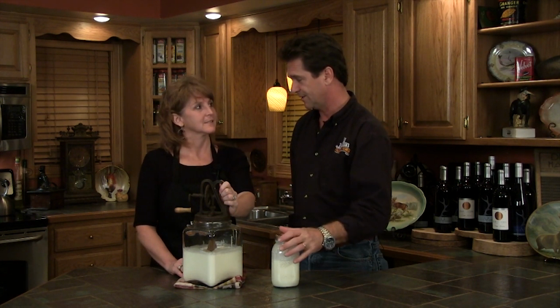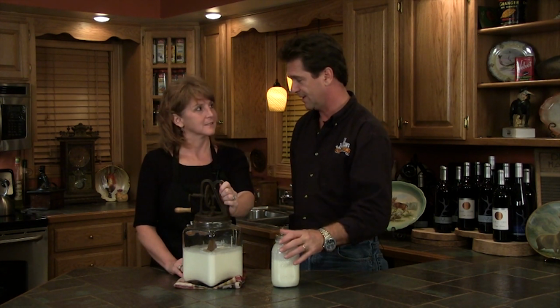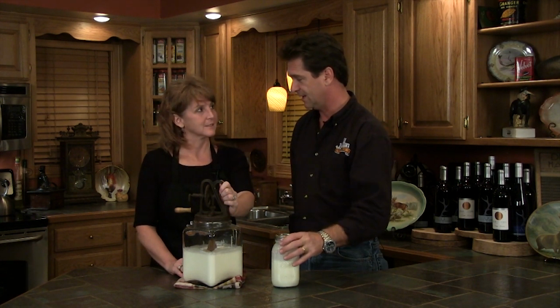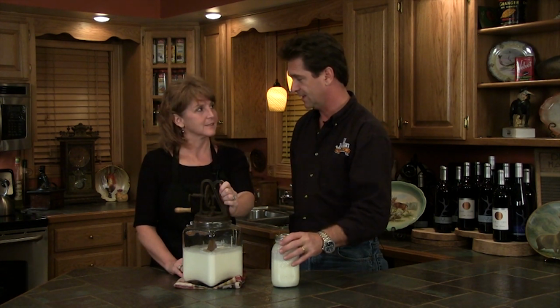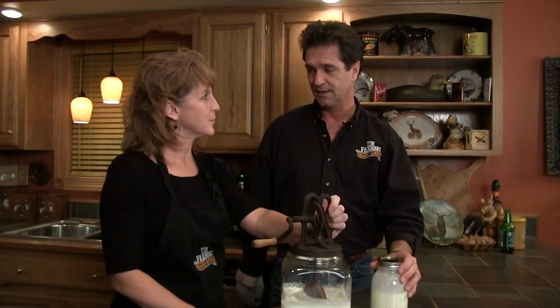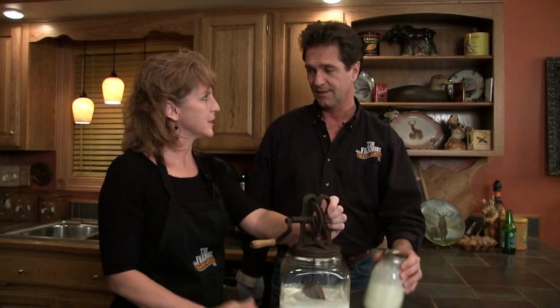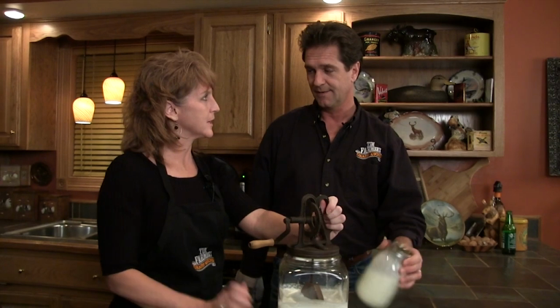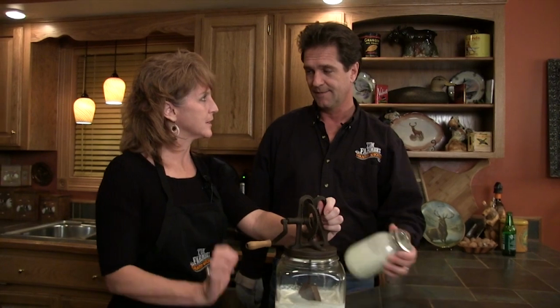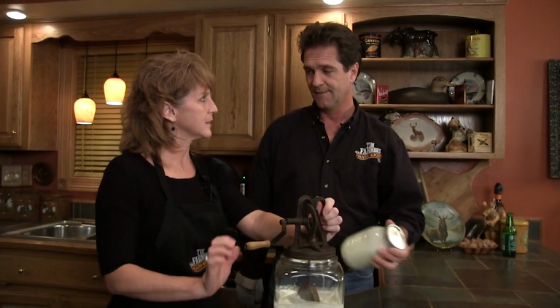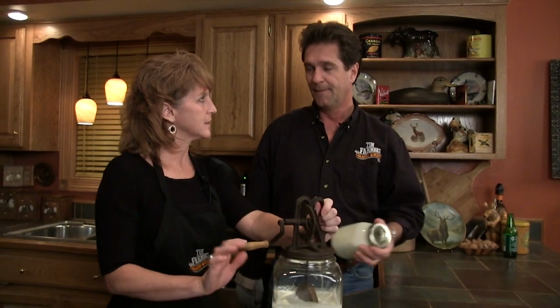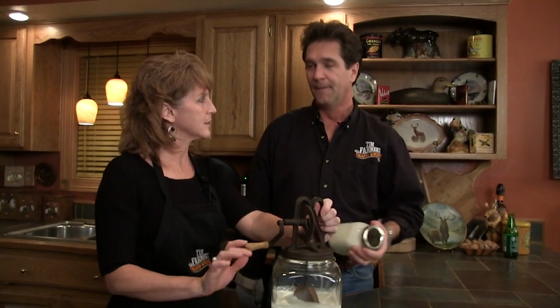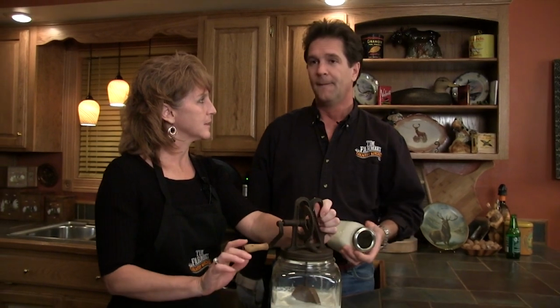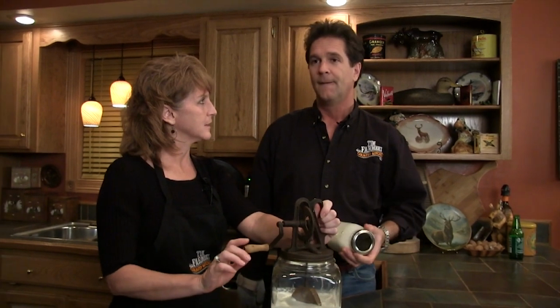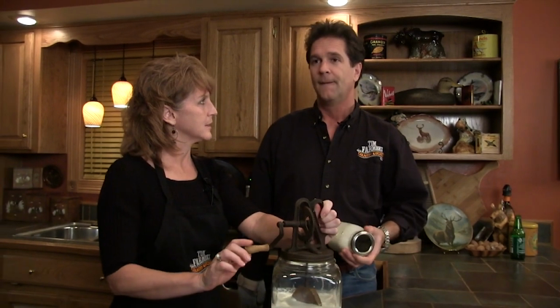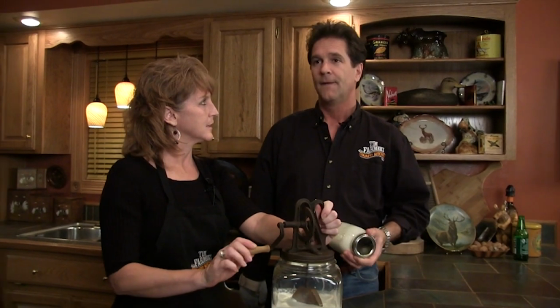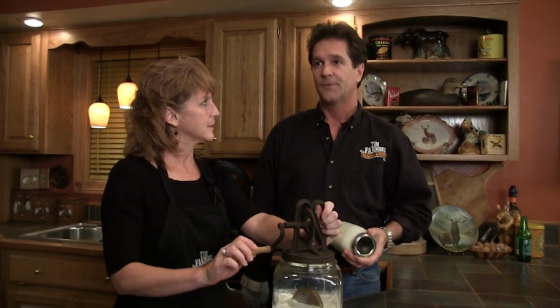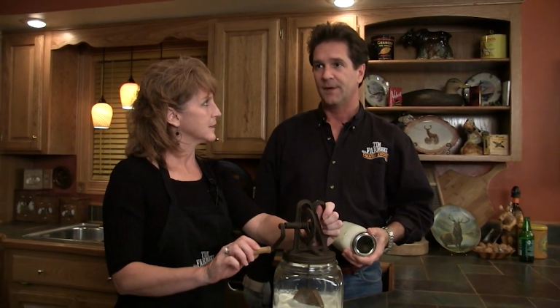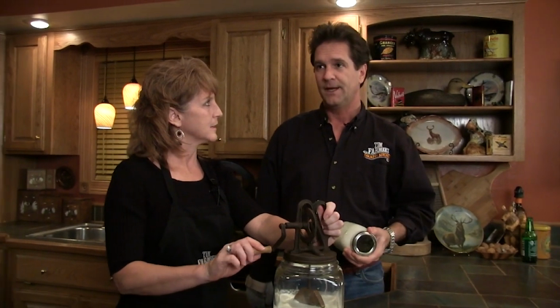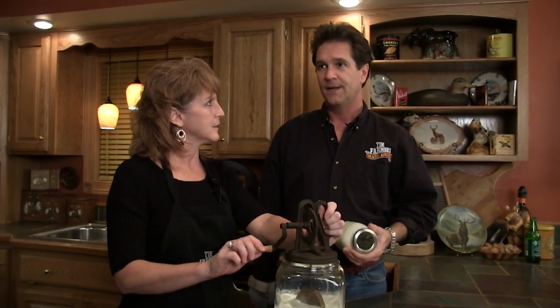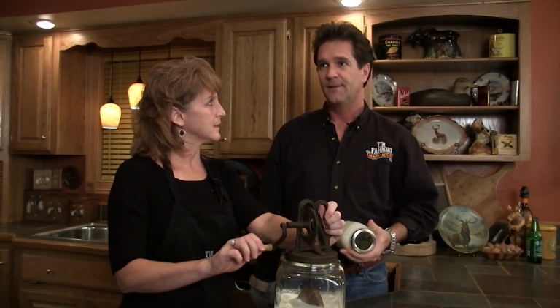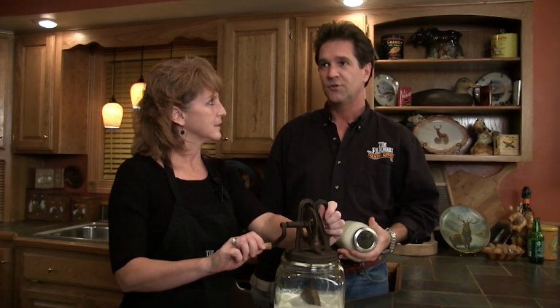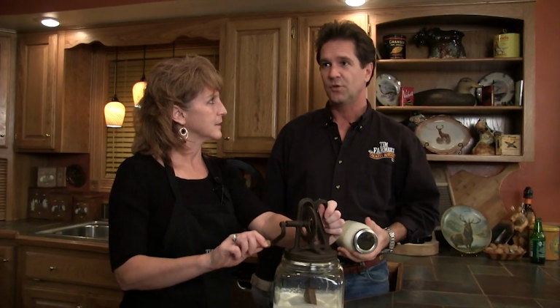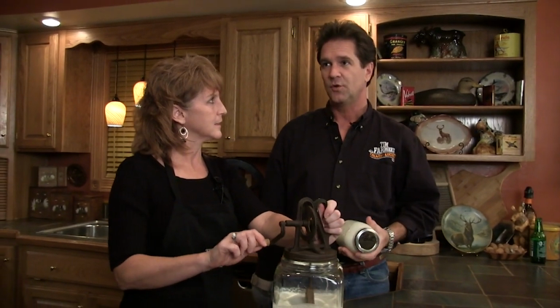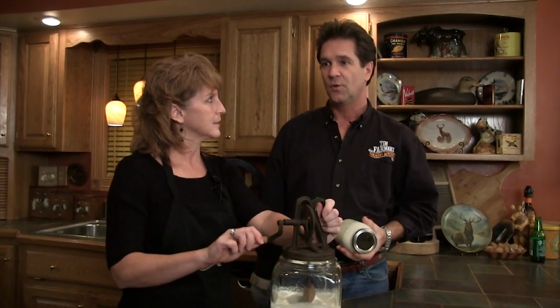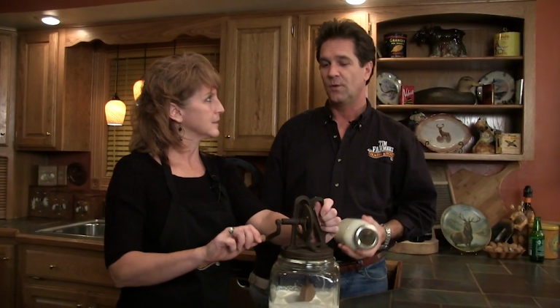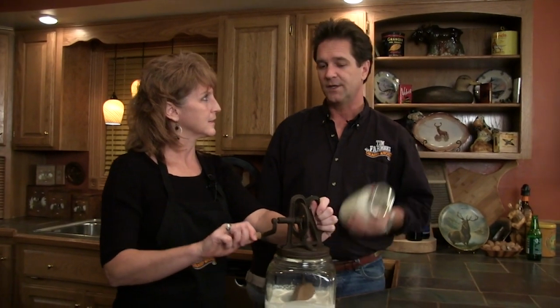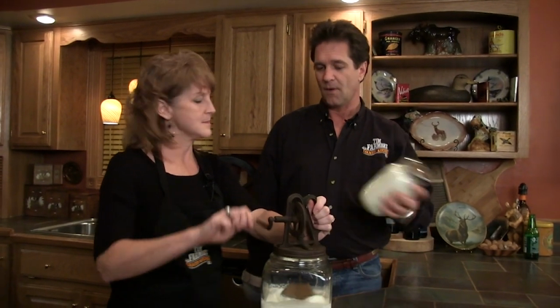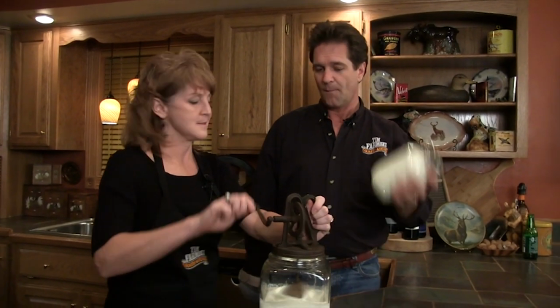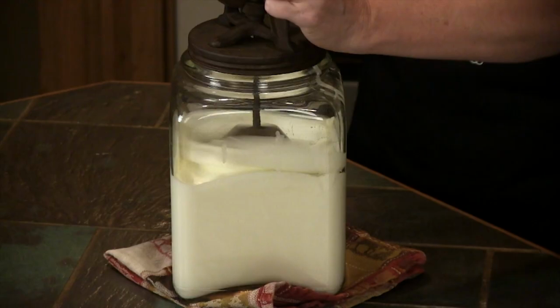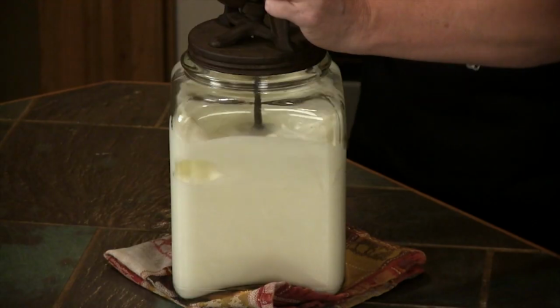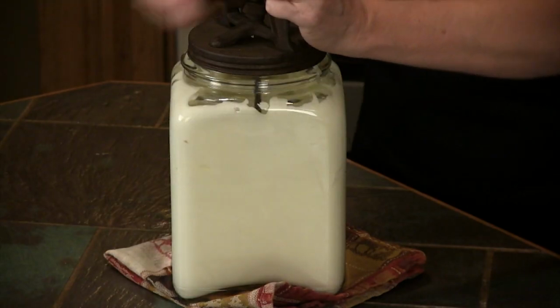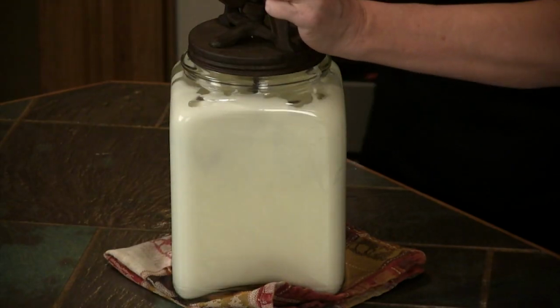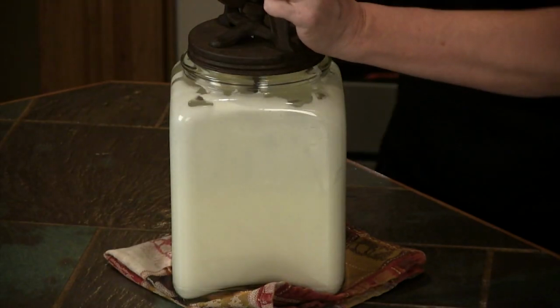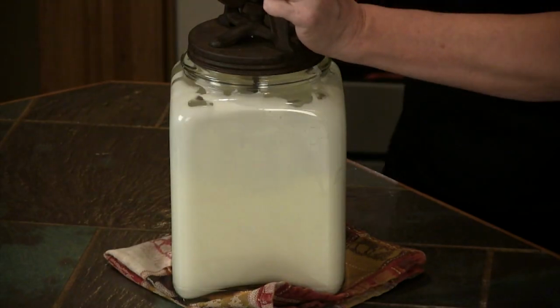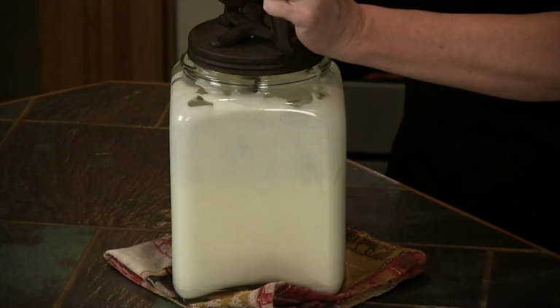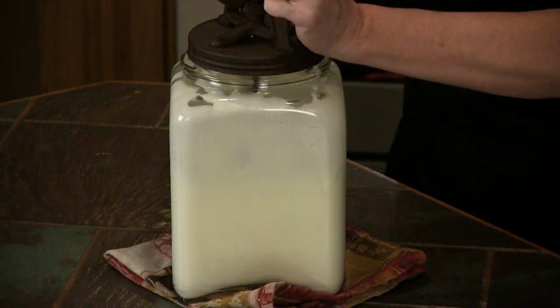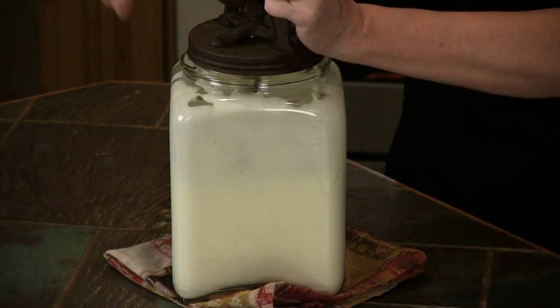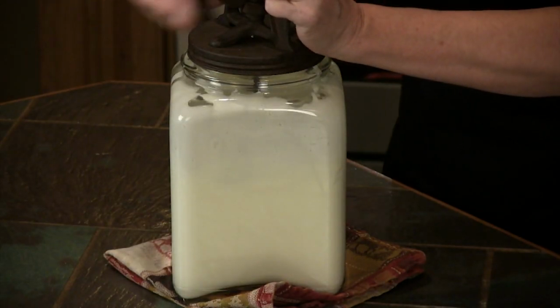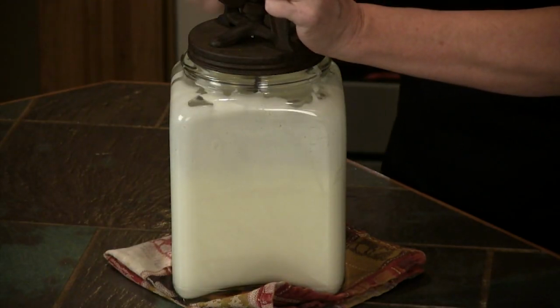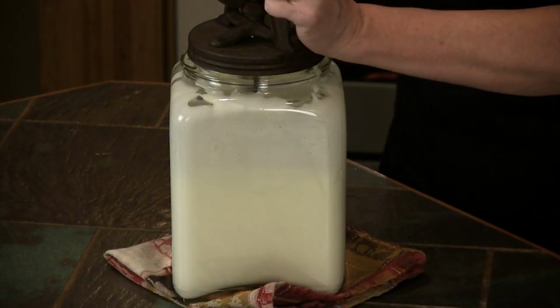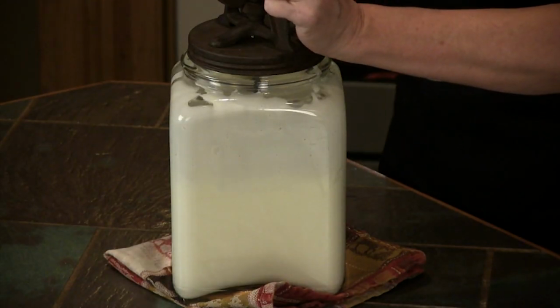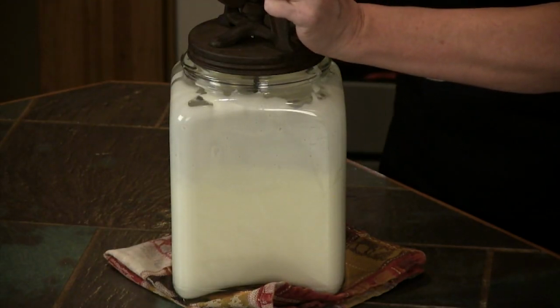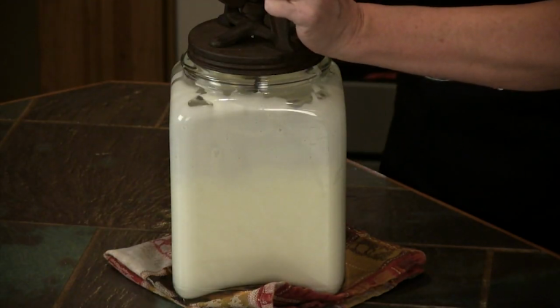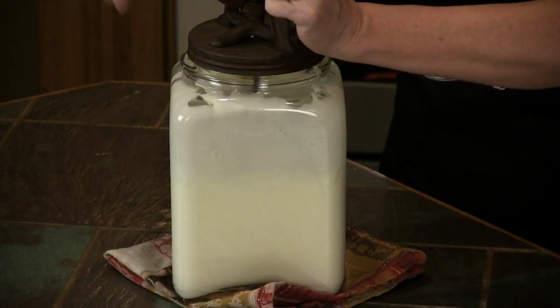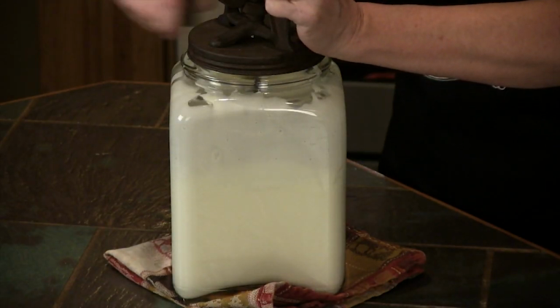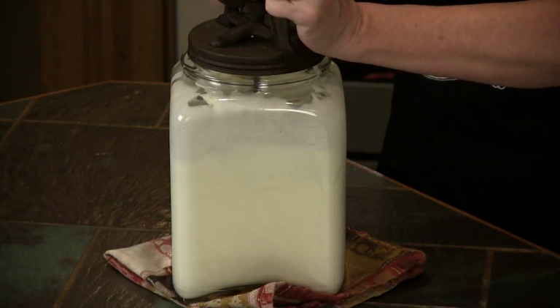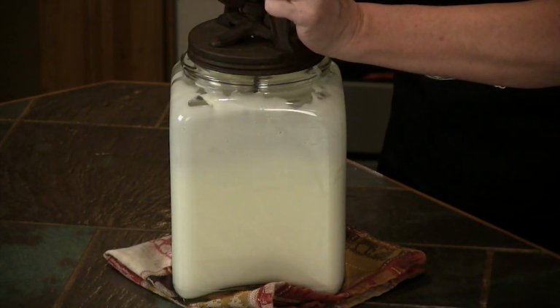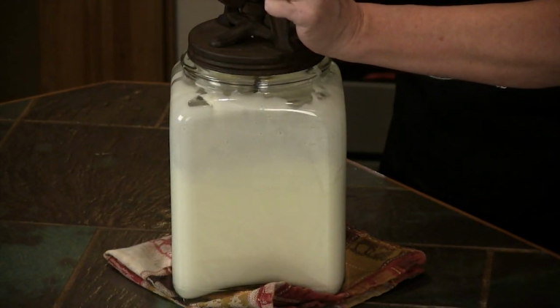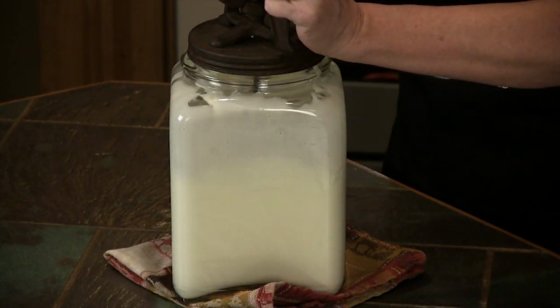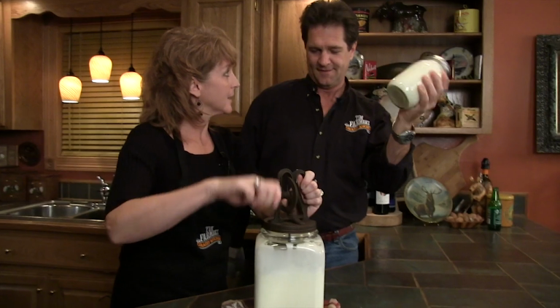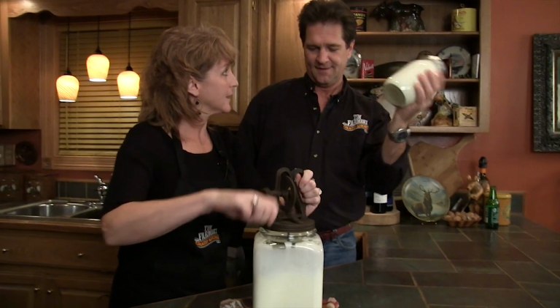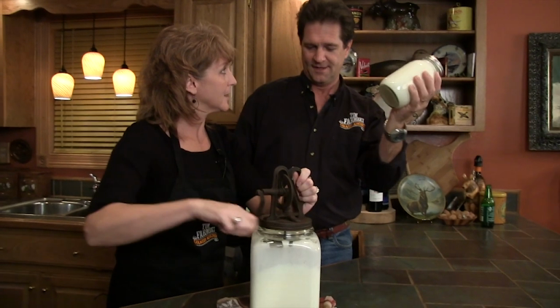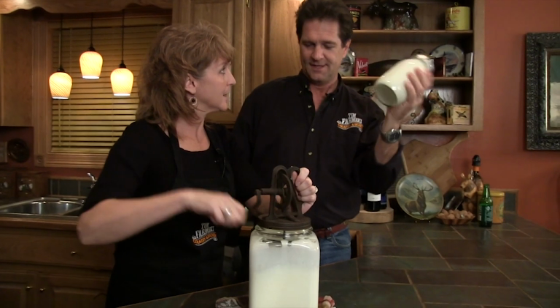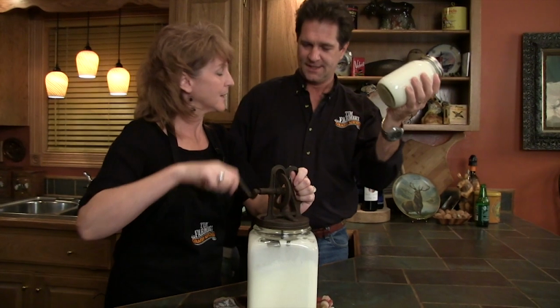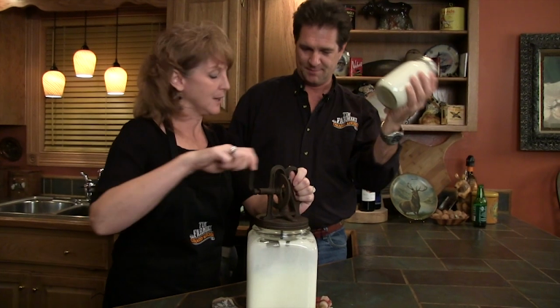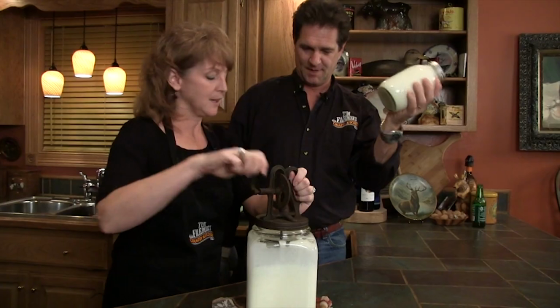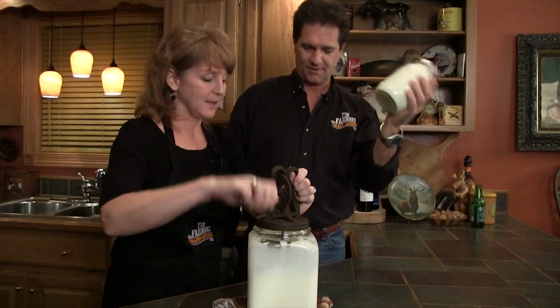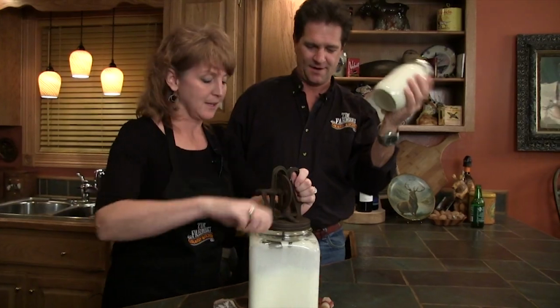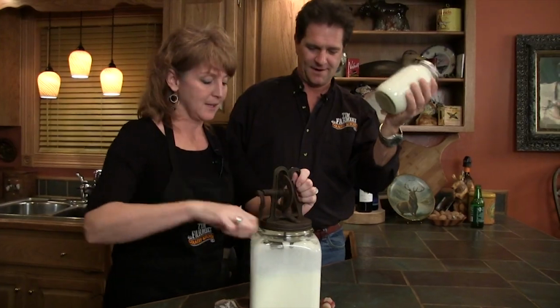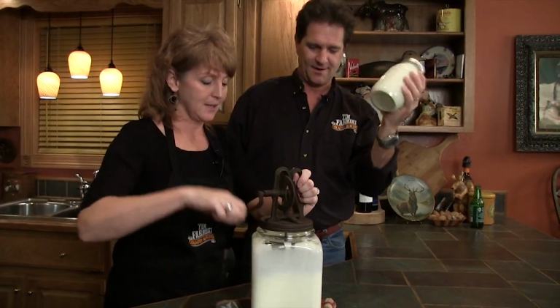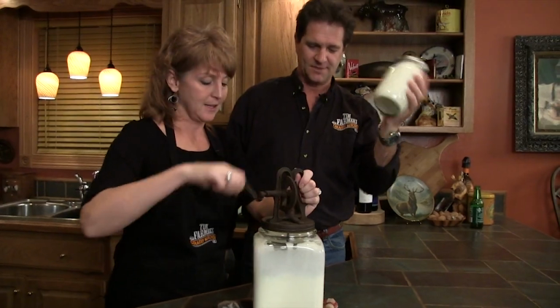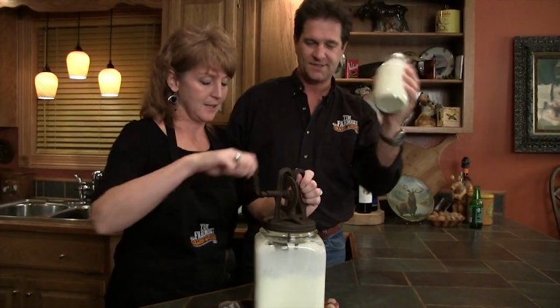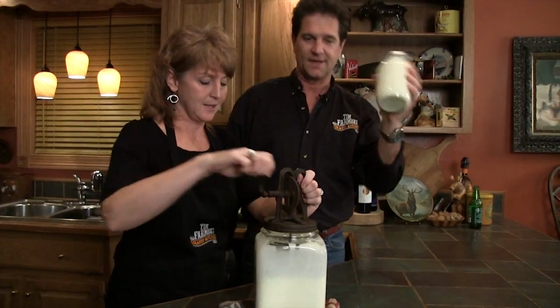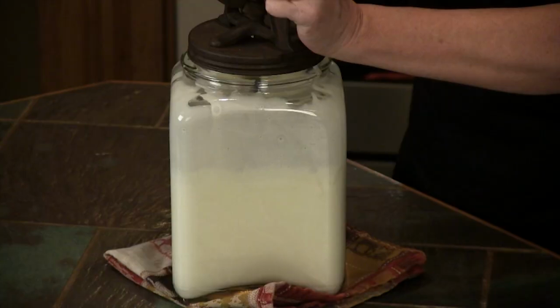You ready? I'm ready. Three, two, one, go. Make sure you hold that down and just beat the fire out of it. That's about right, I would say.